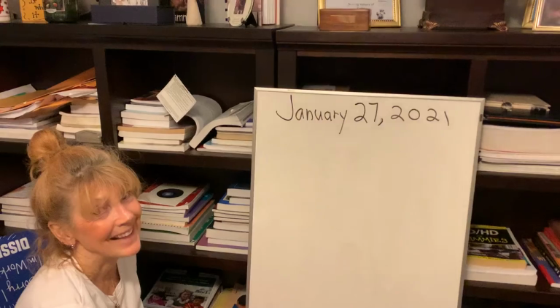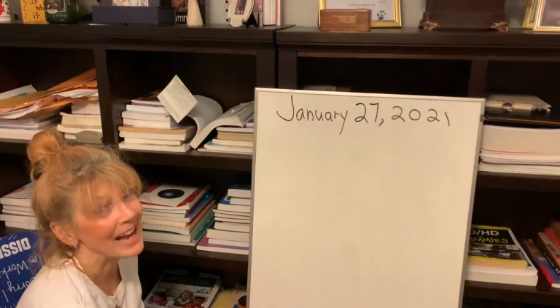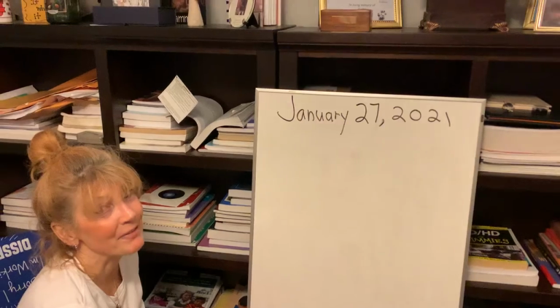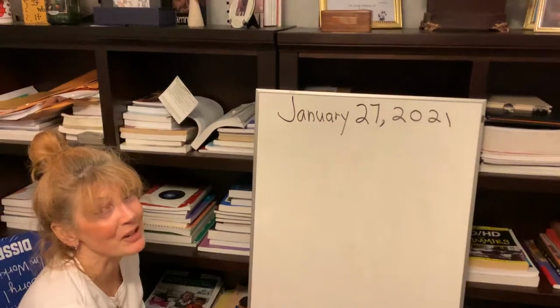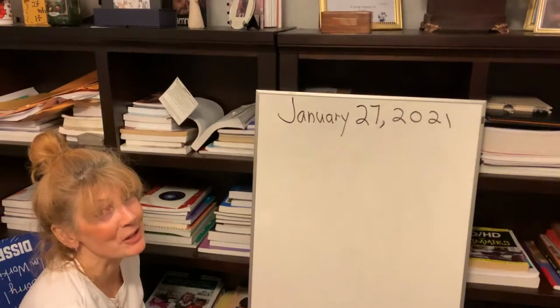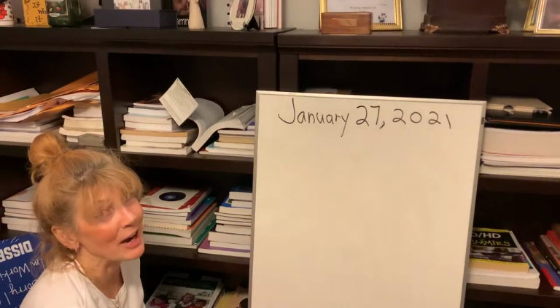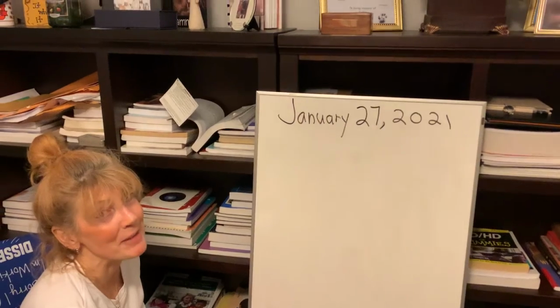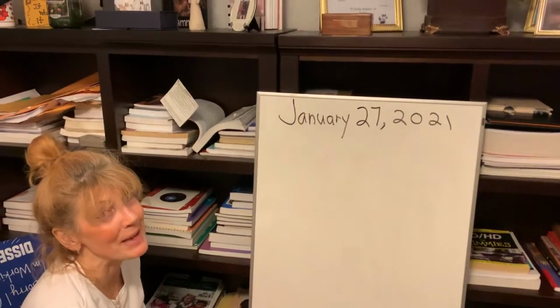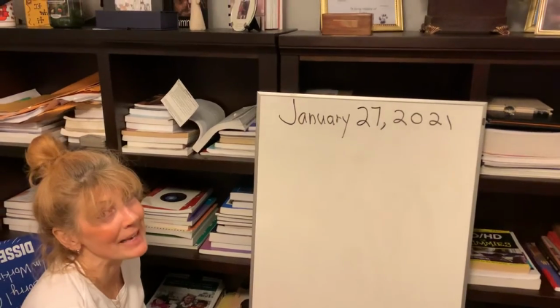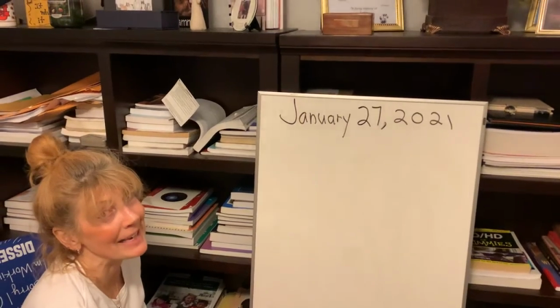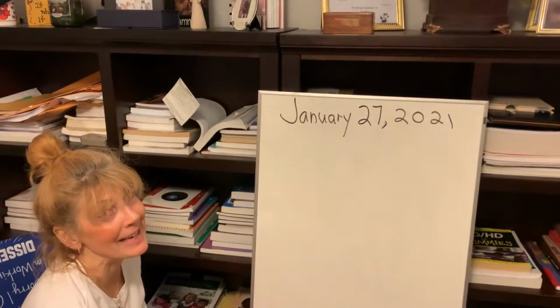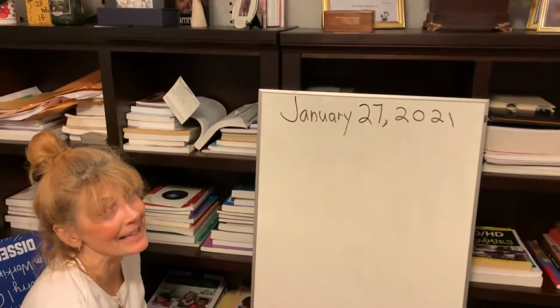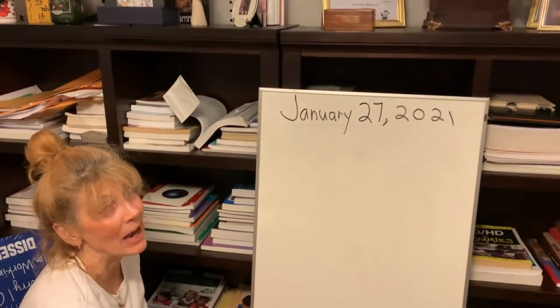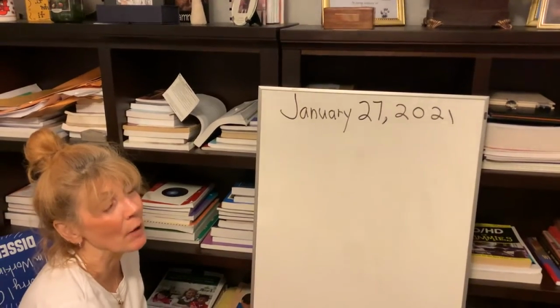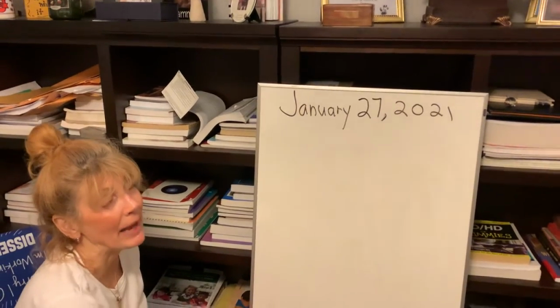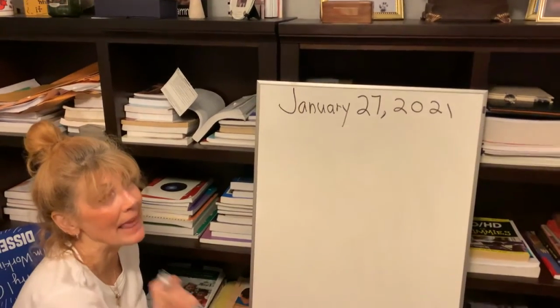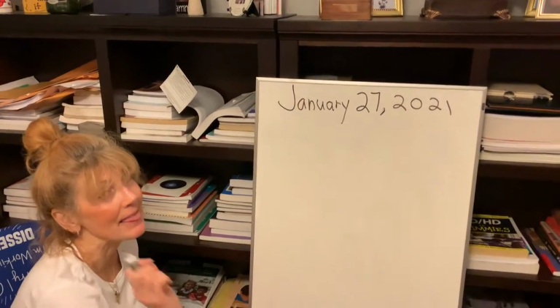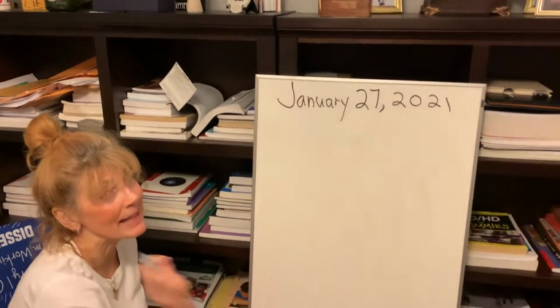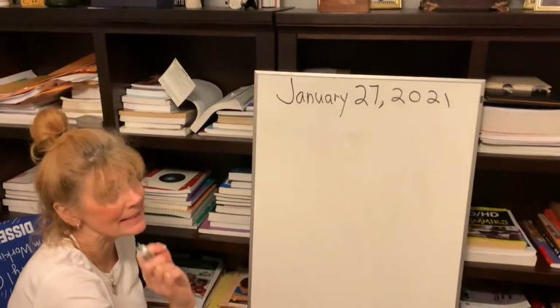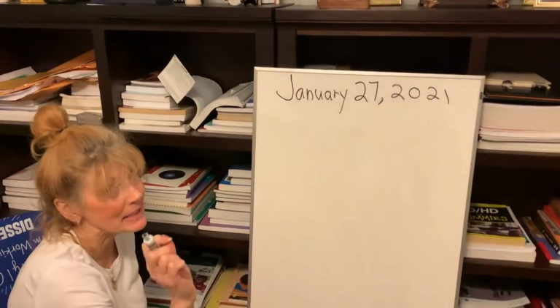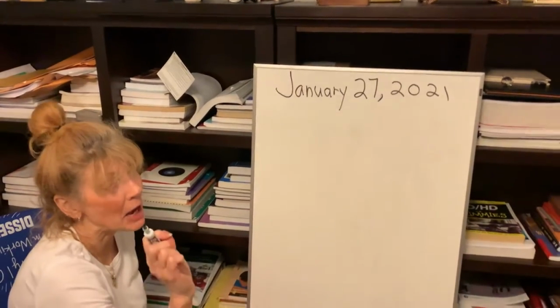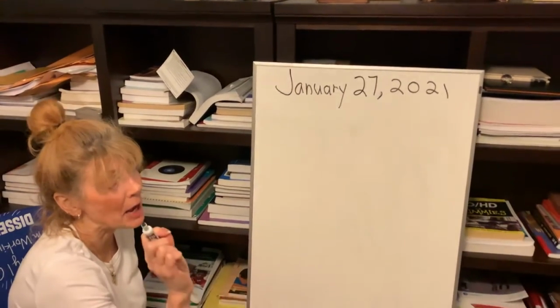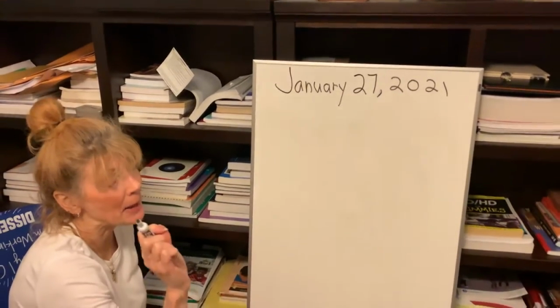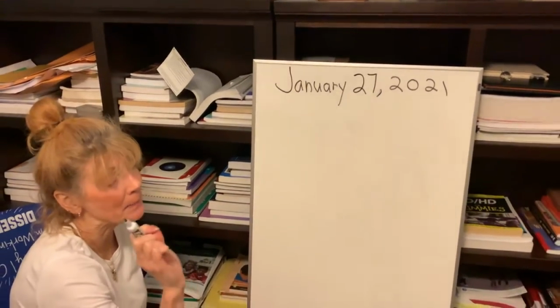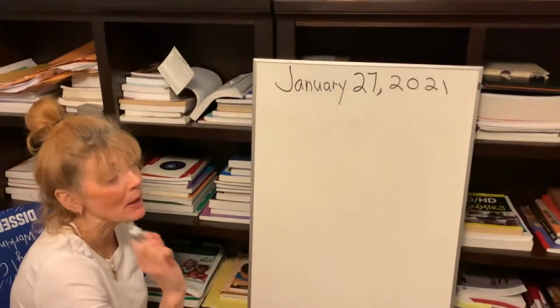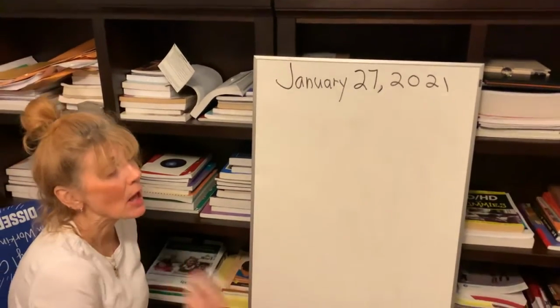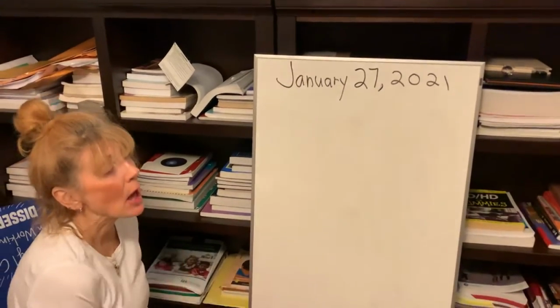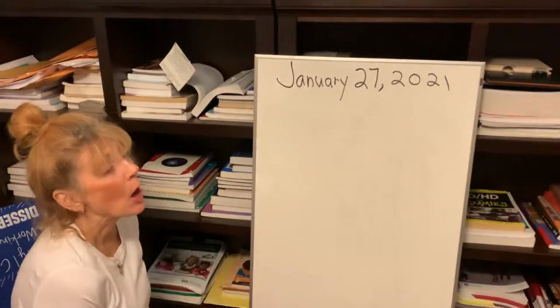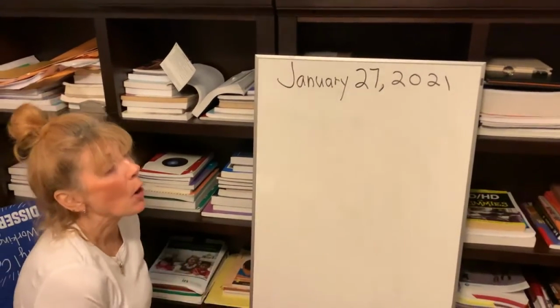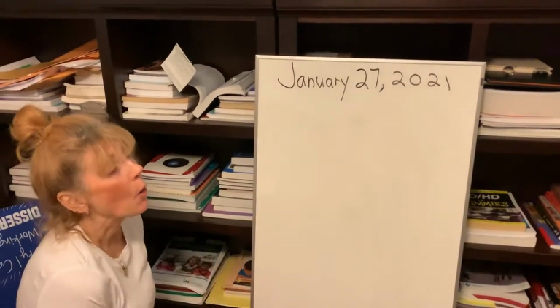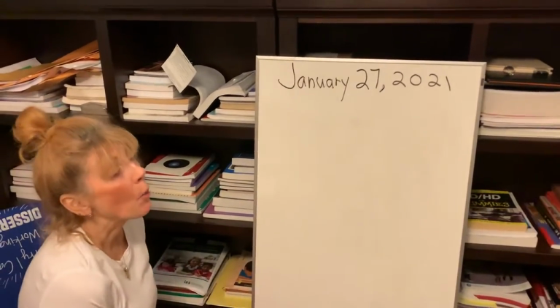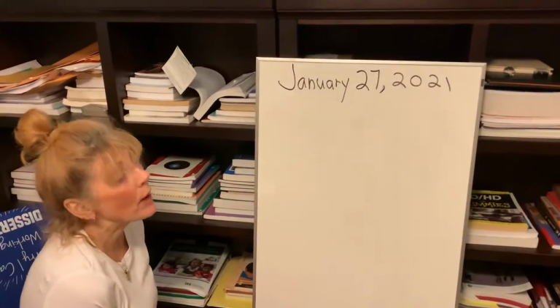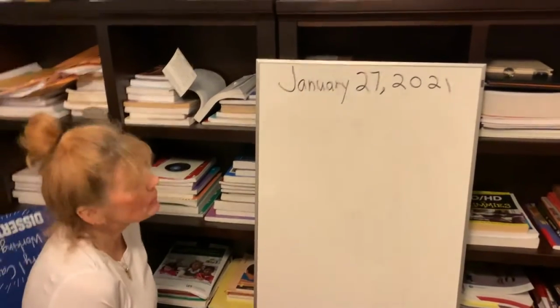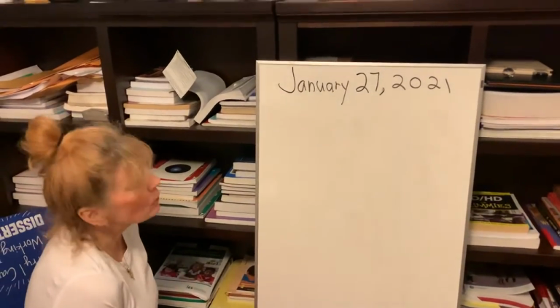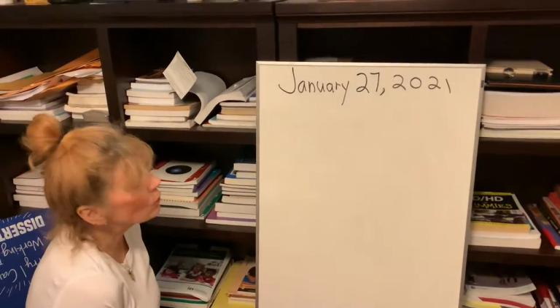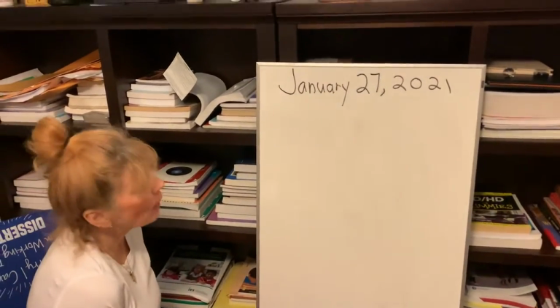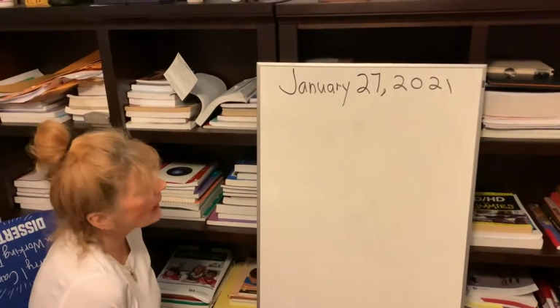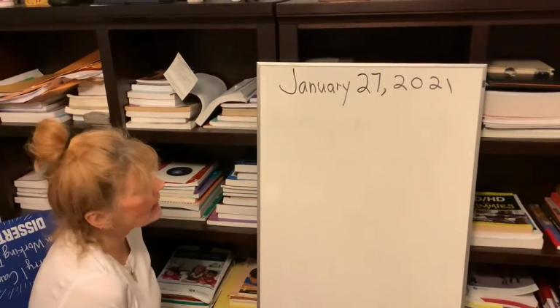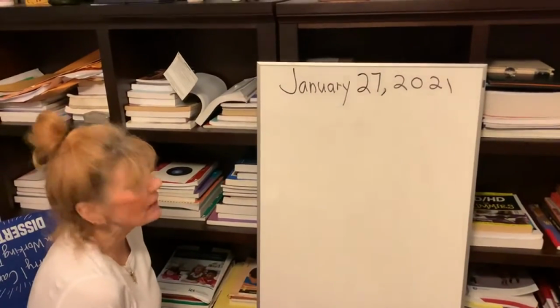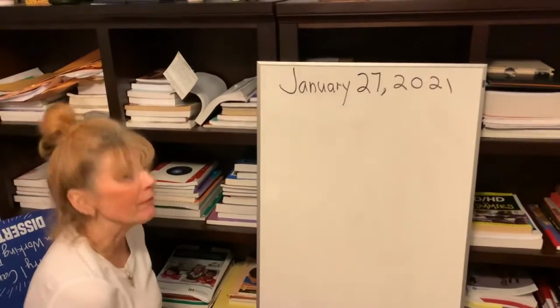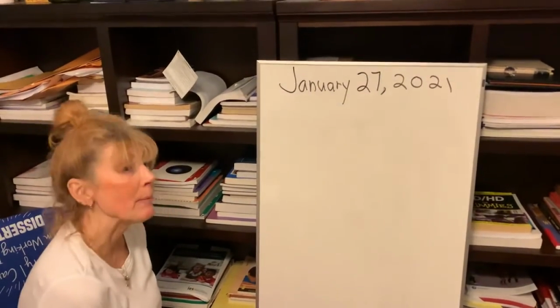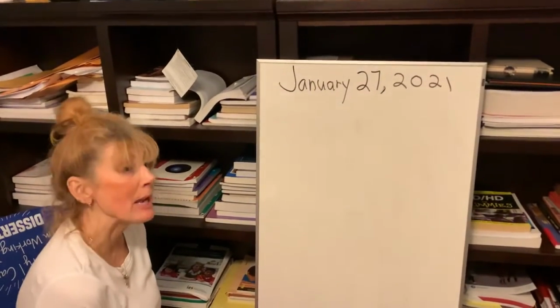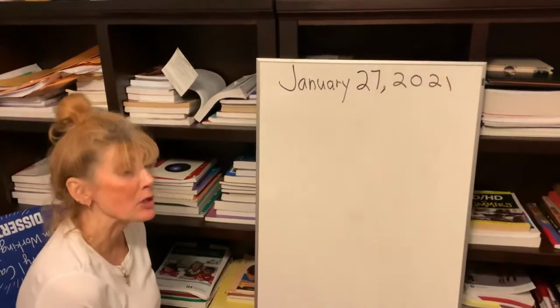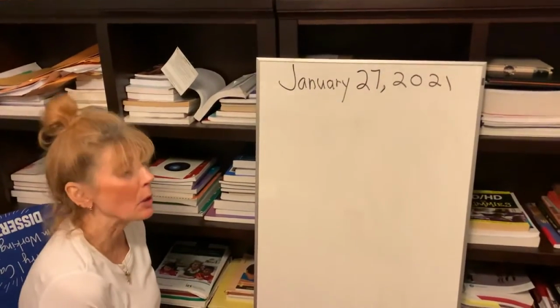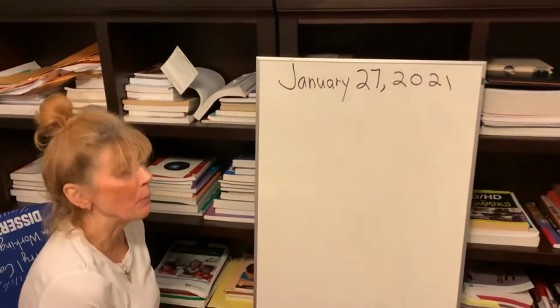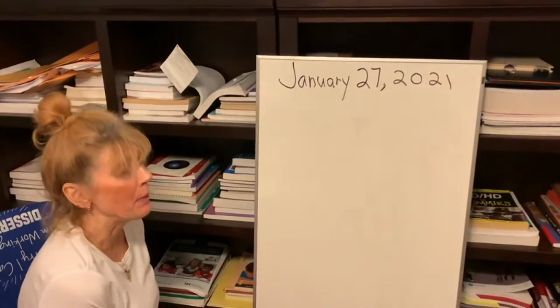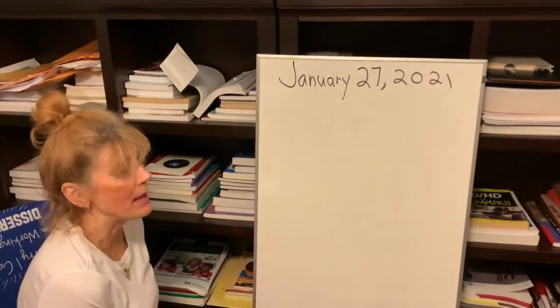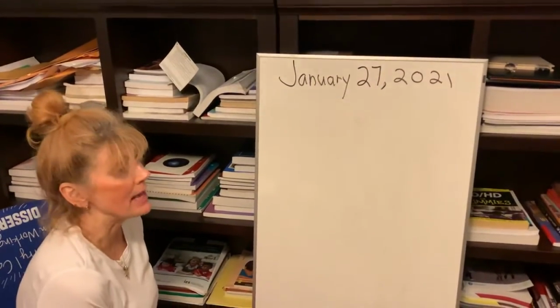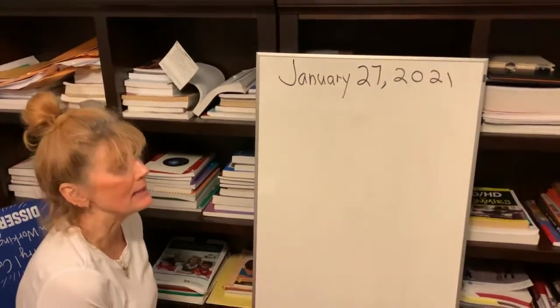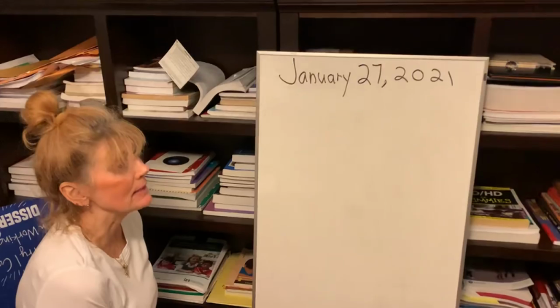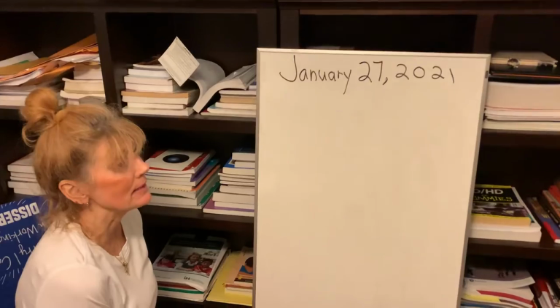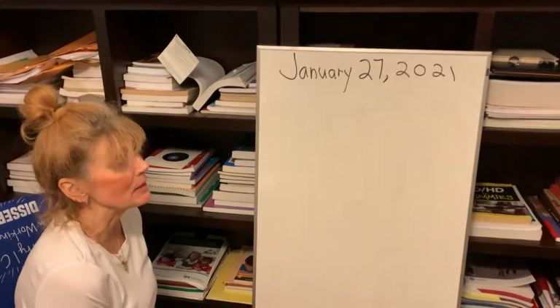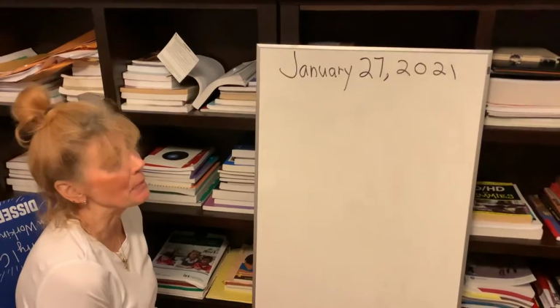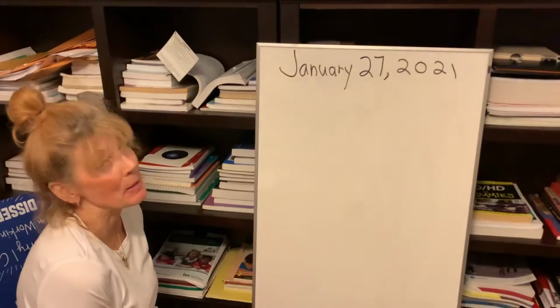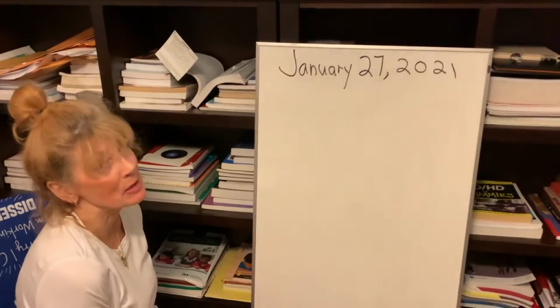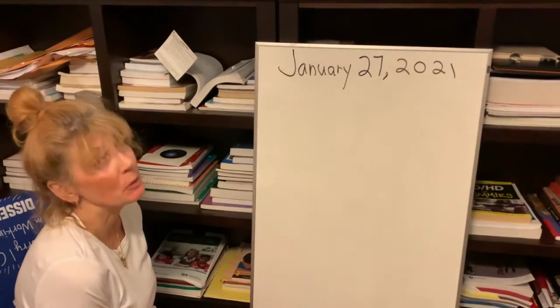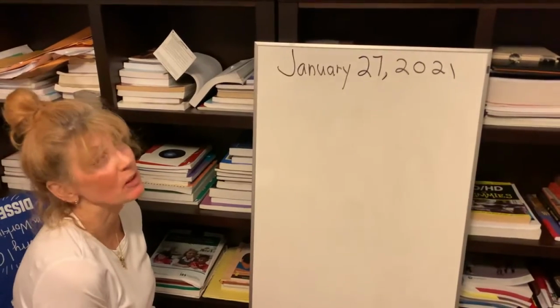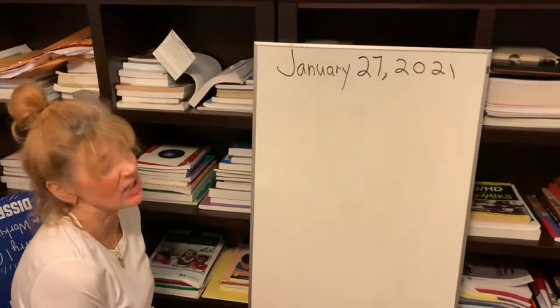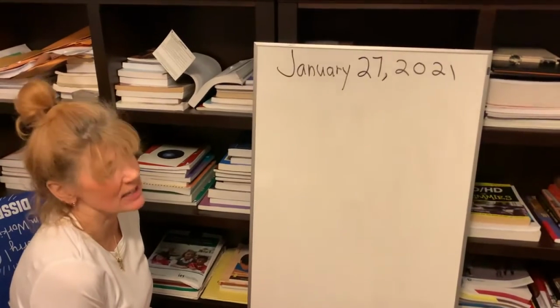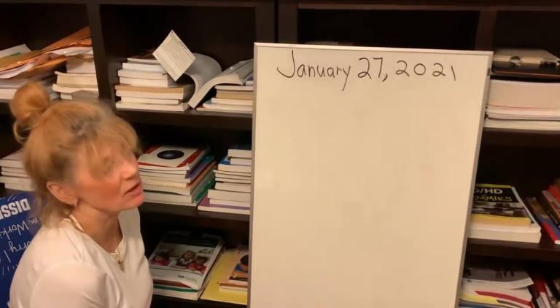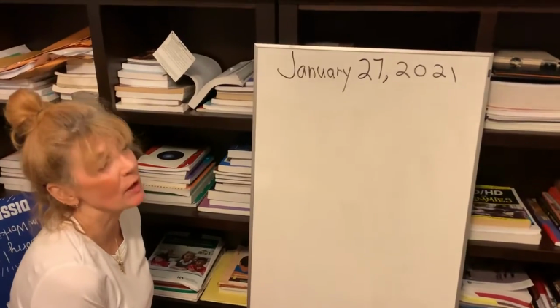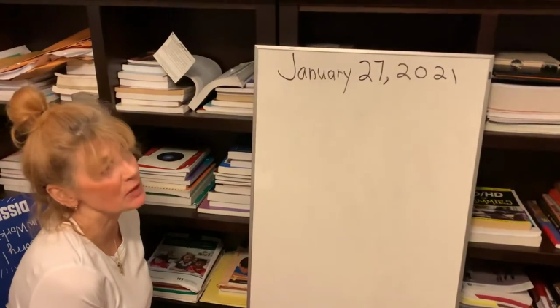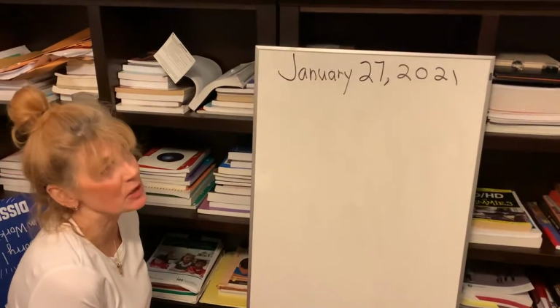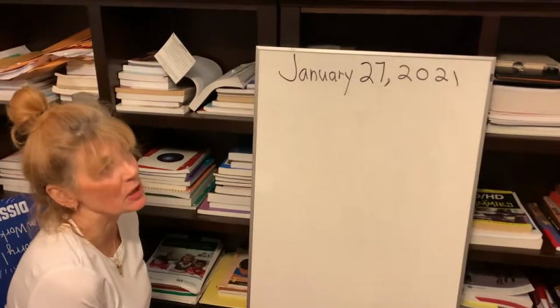Hi, first grade. Me again. Okay, this time we will write an information piece, something Ms. Wiltess loves to do.